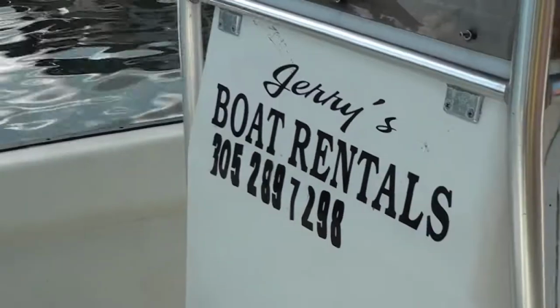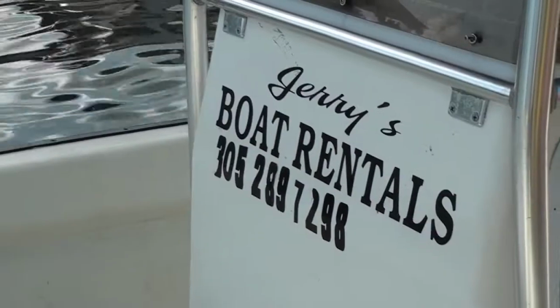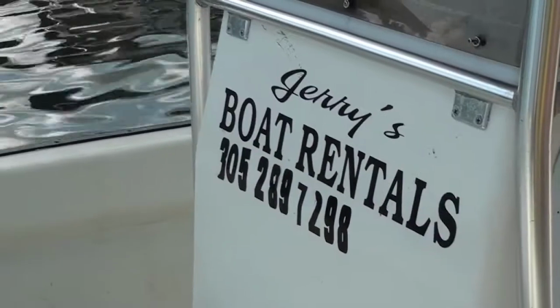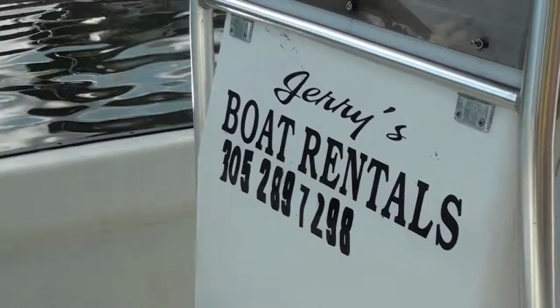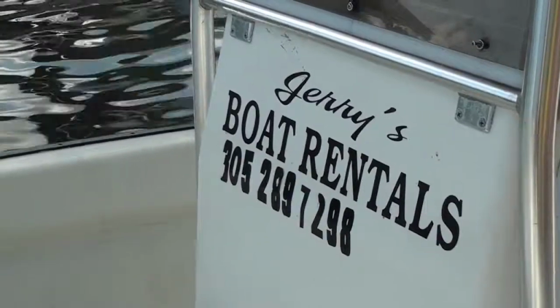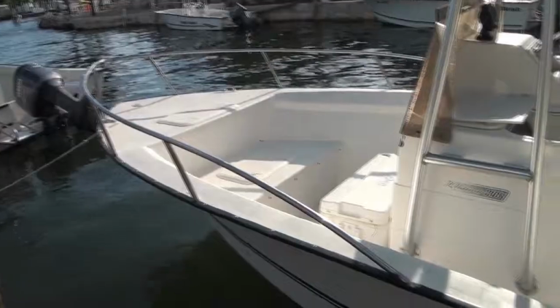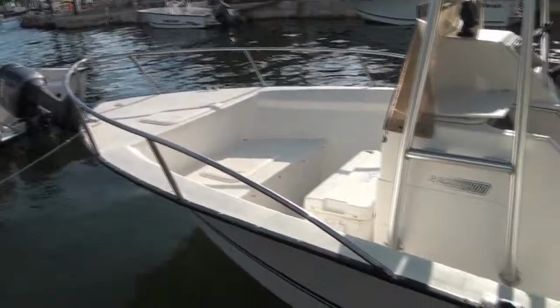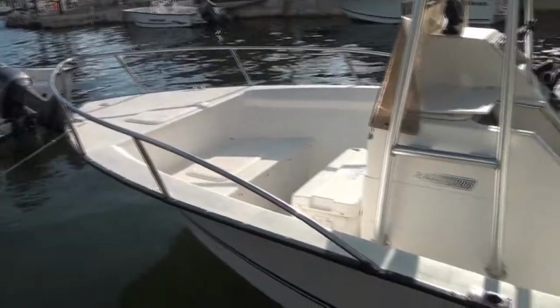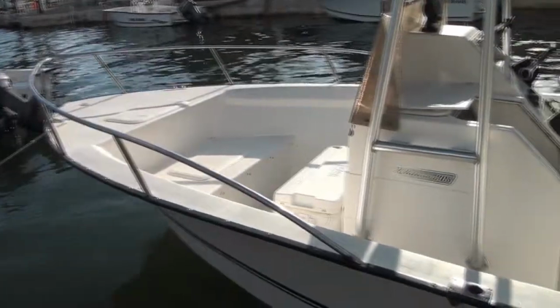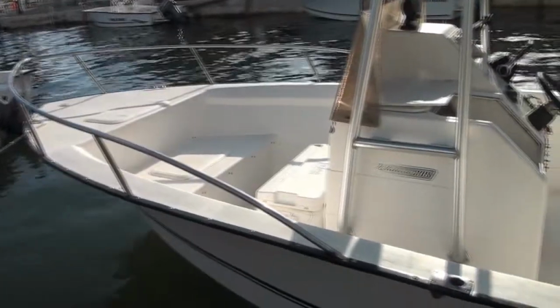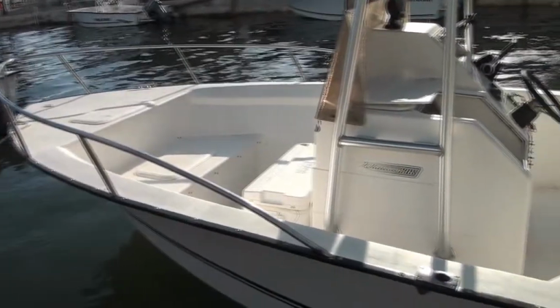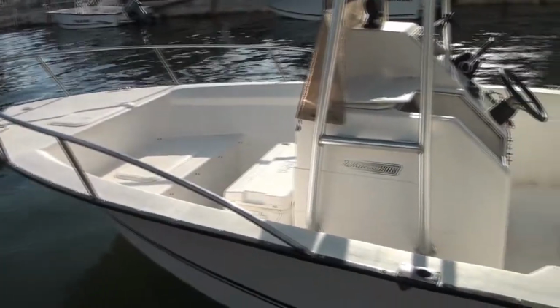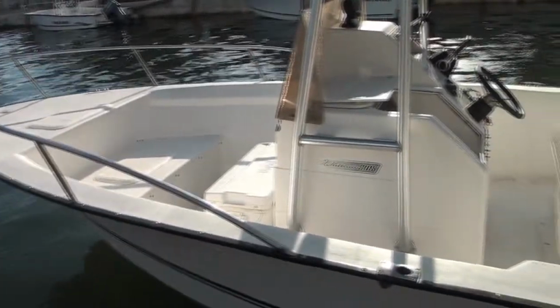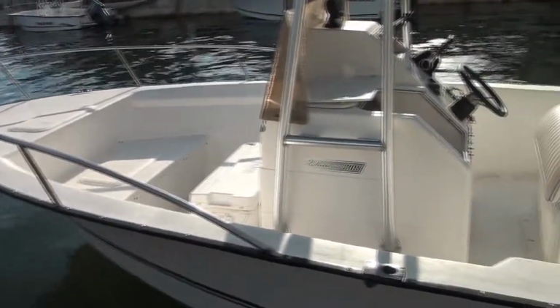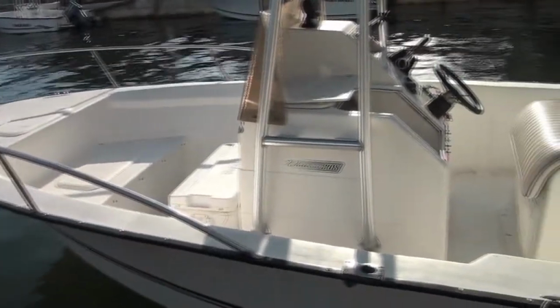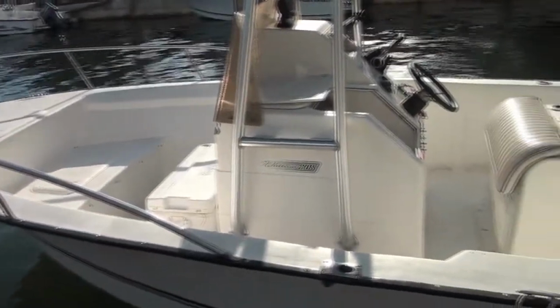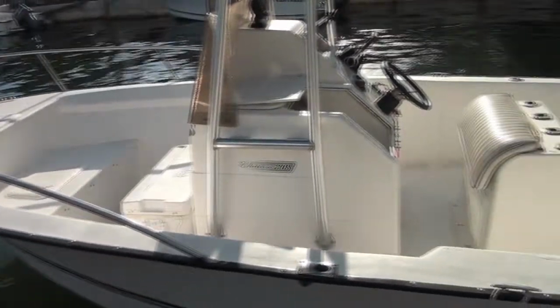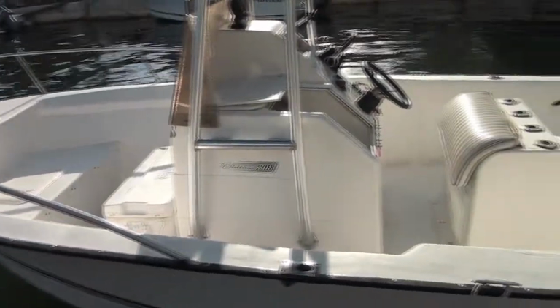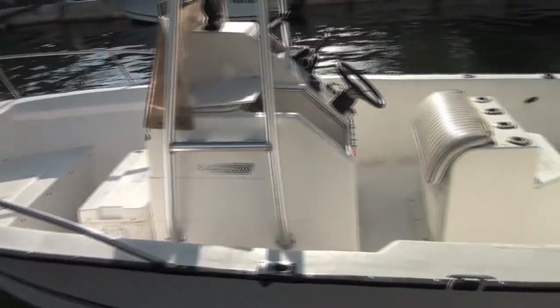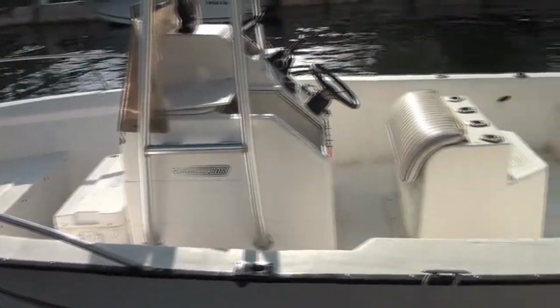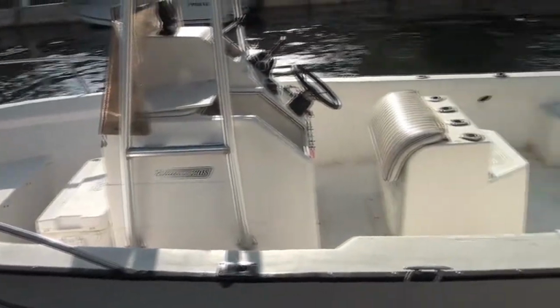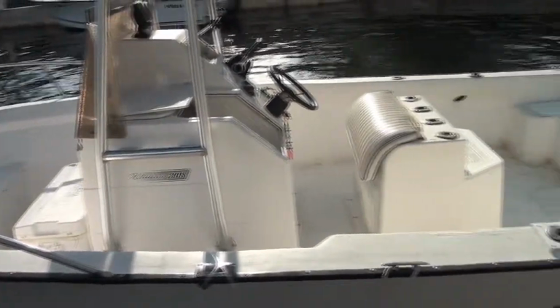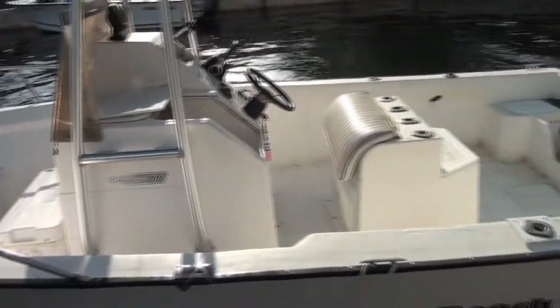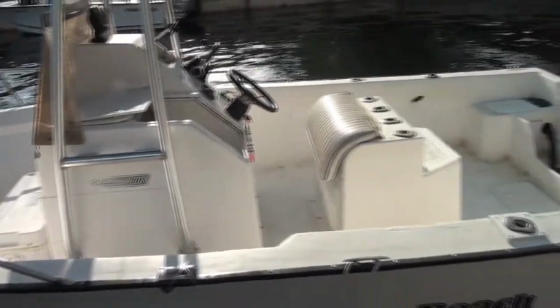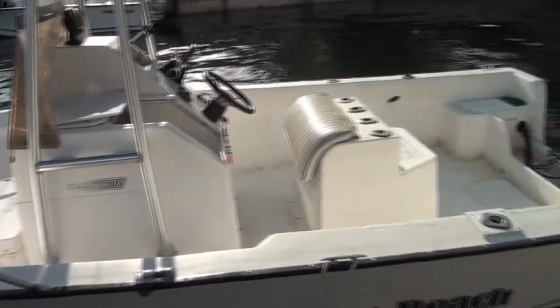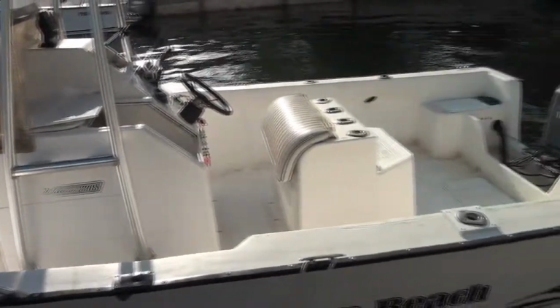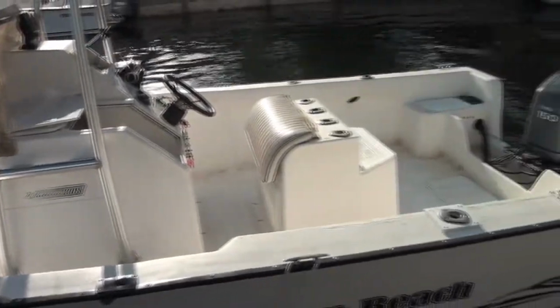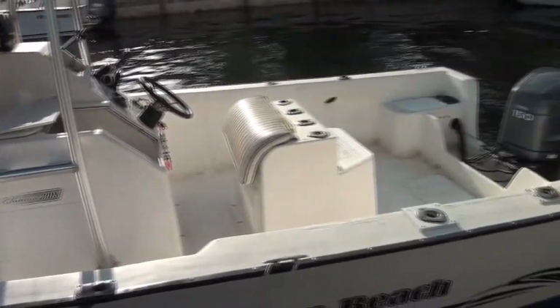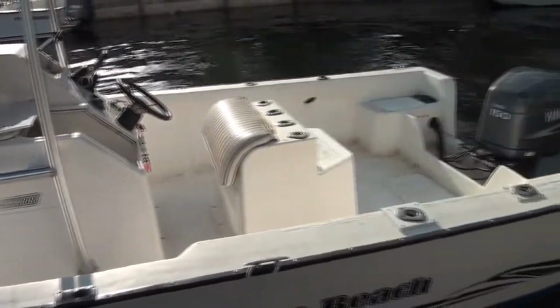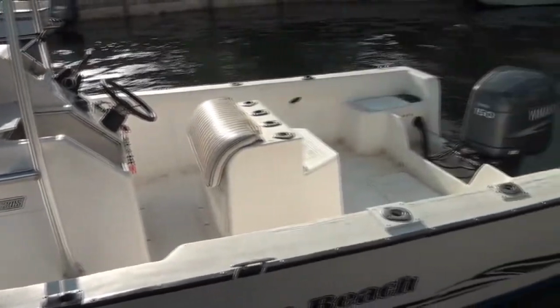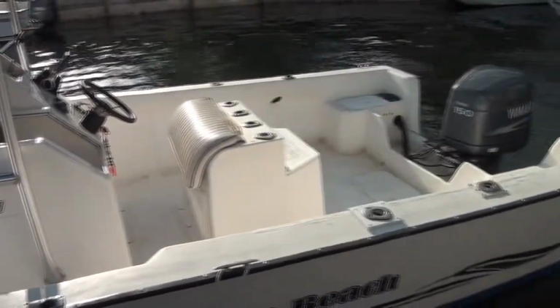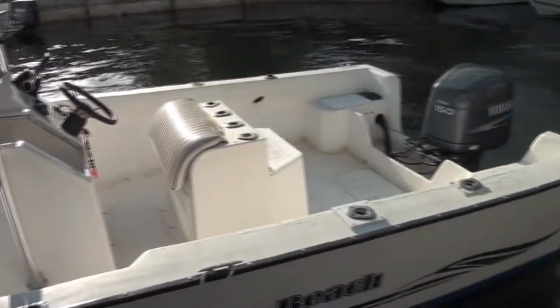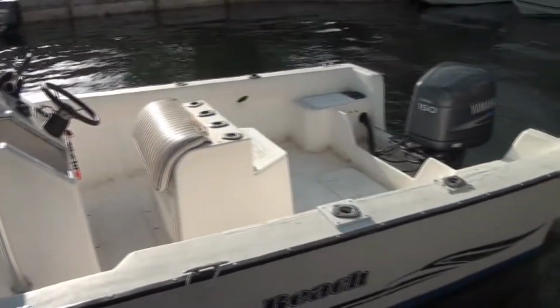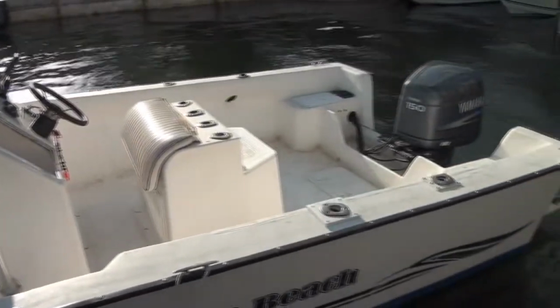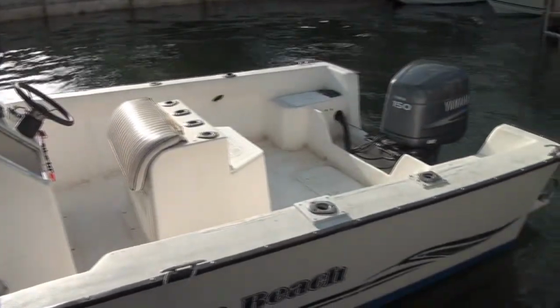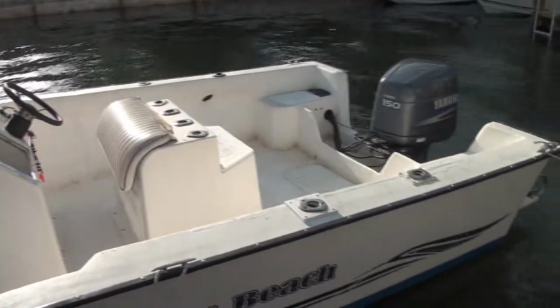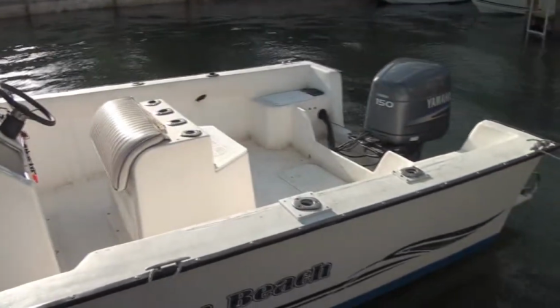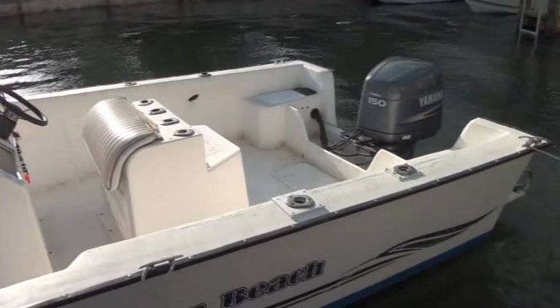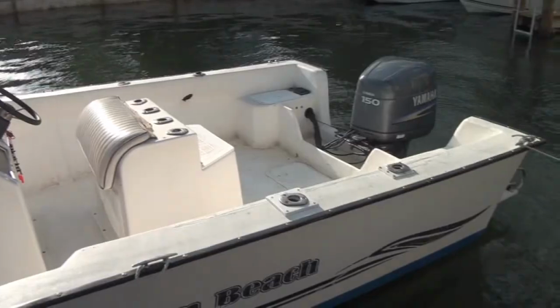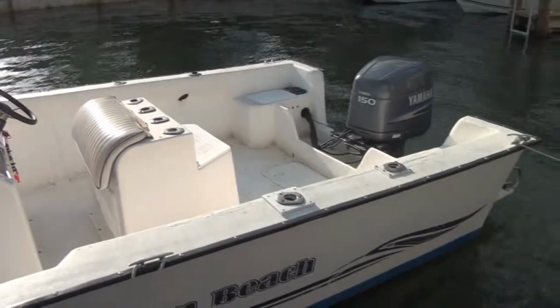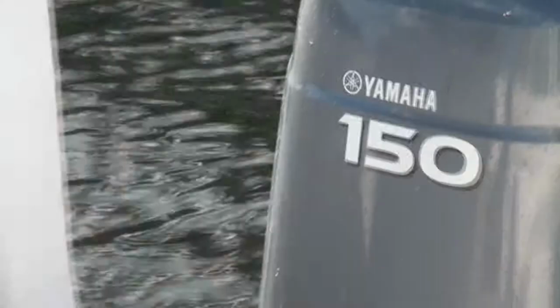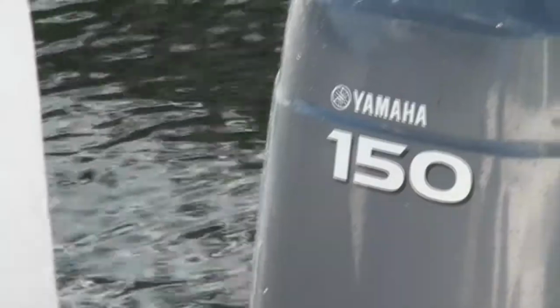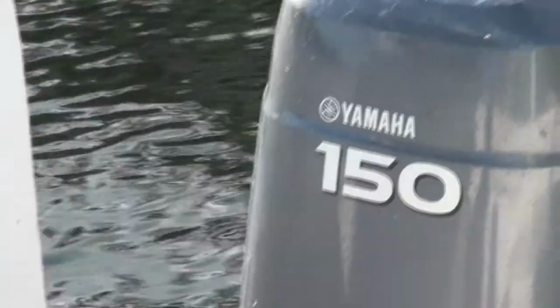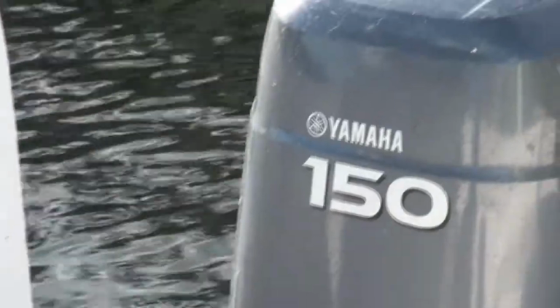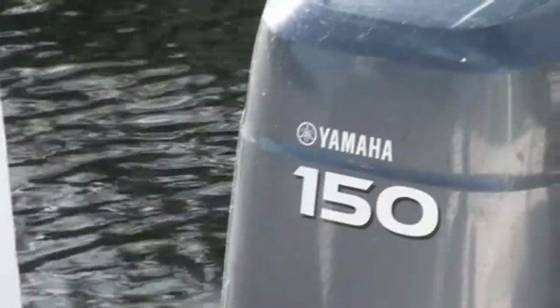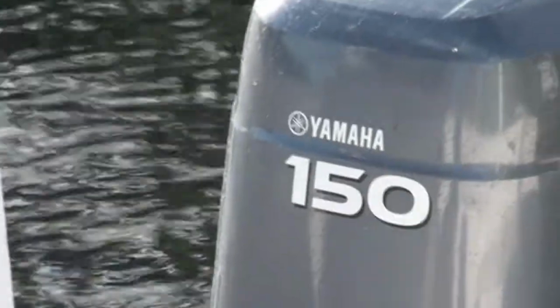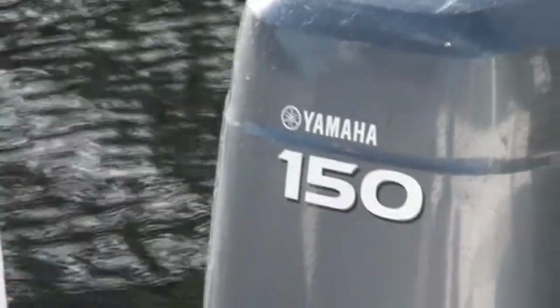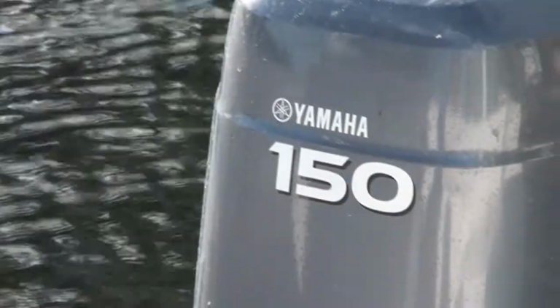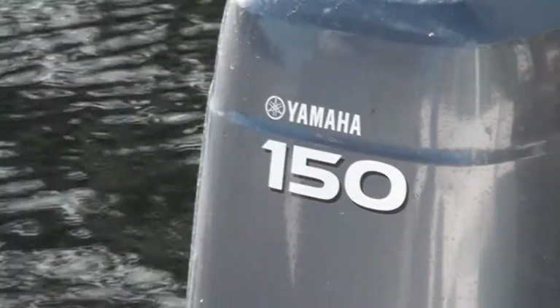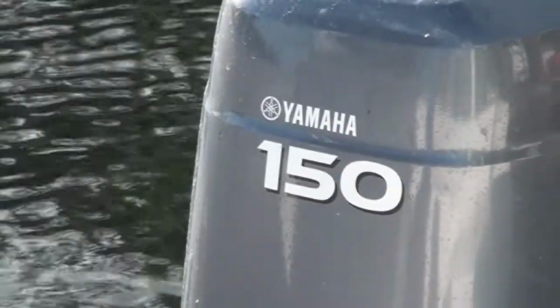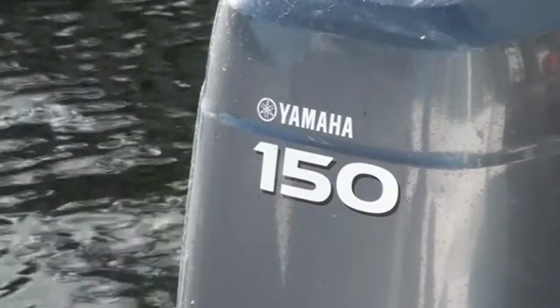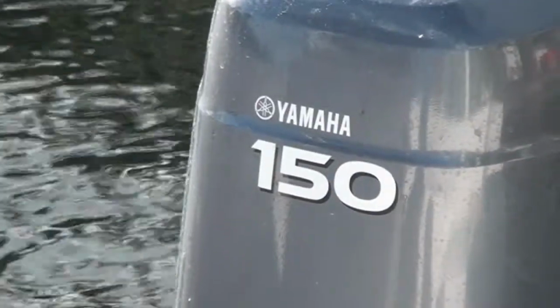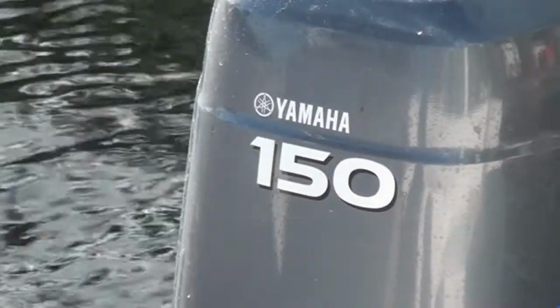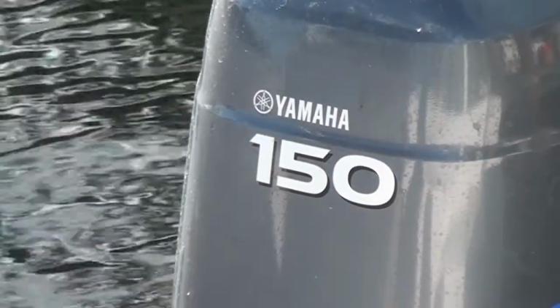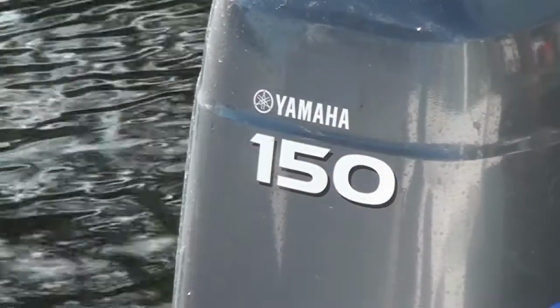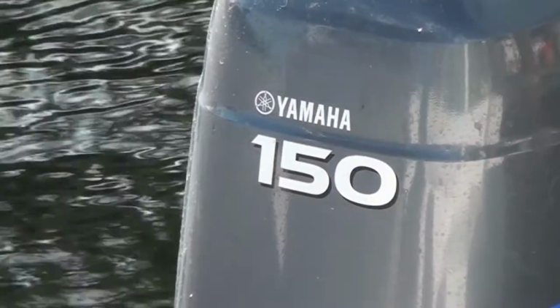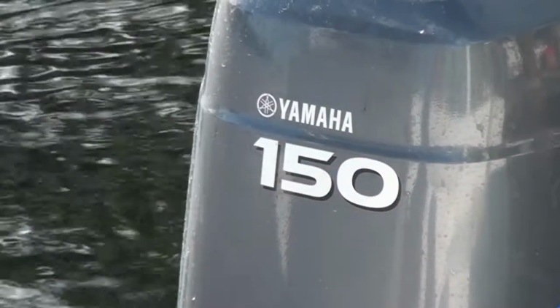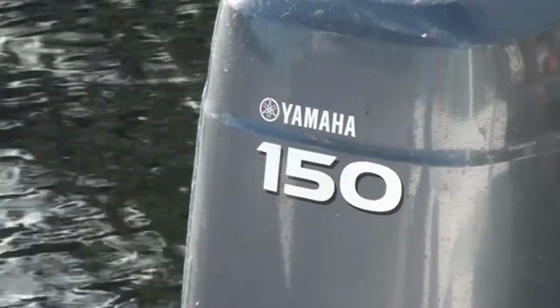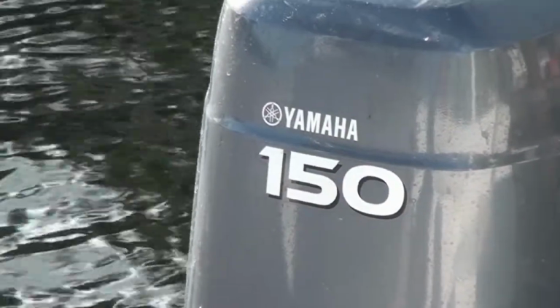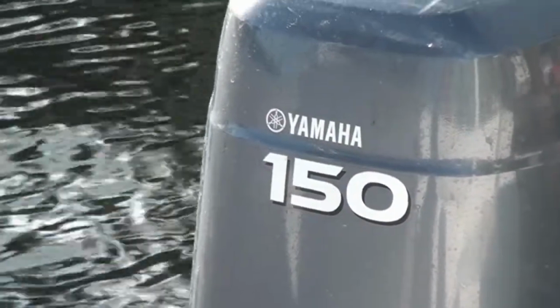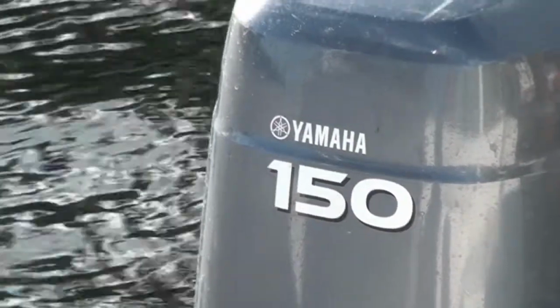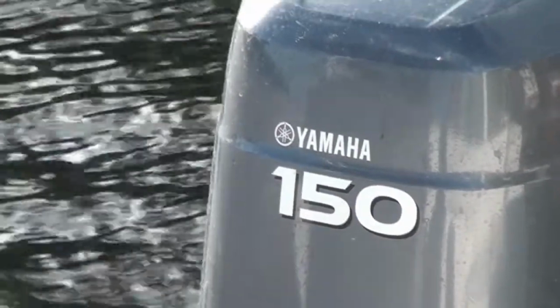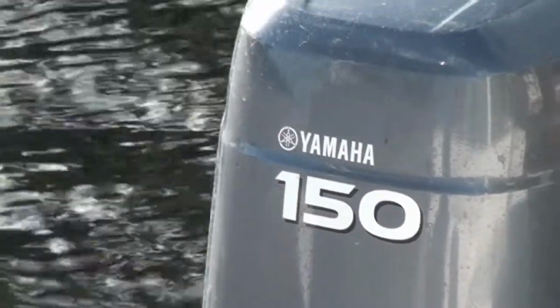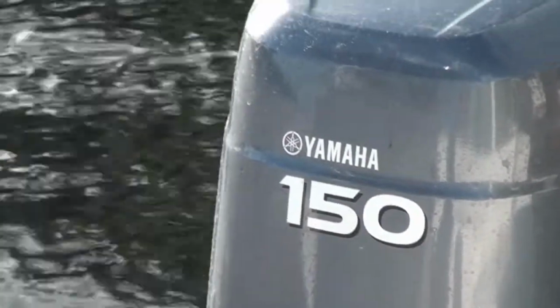We have them from 17 foot all the way up to 24. We also have pontoon, and we also do sunset cruises.